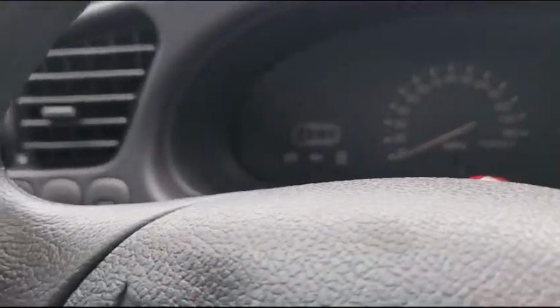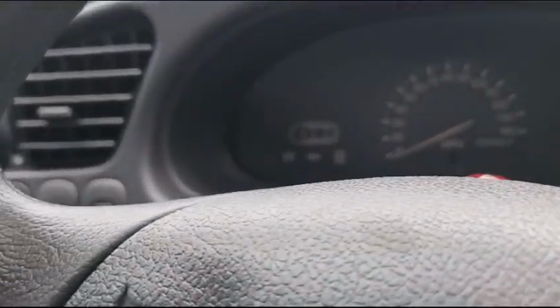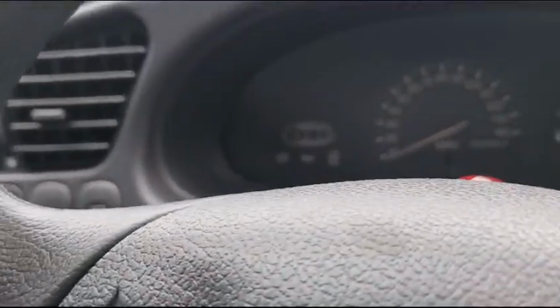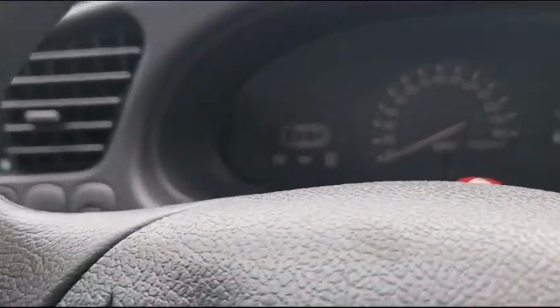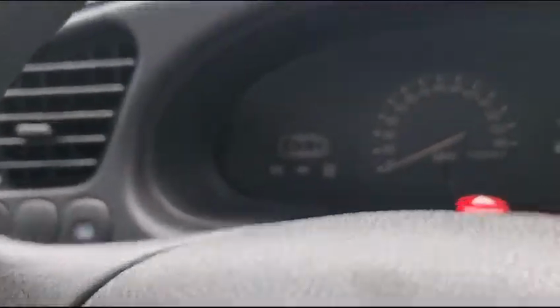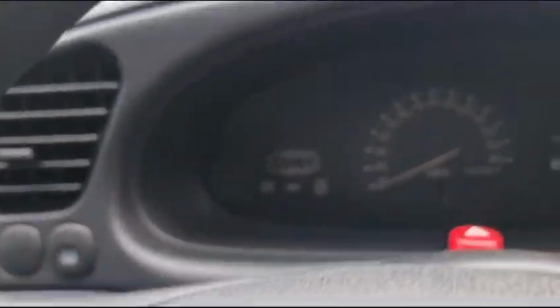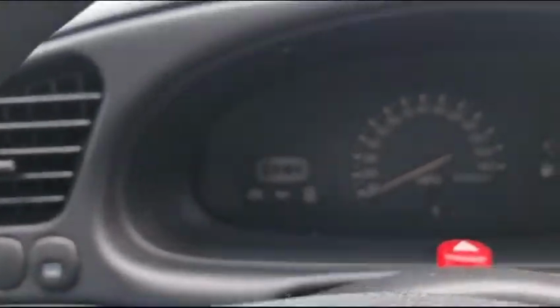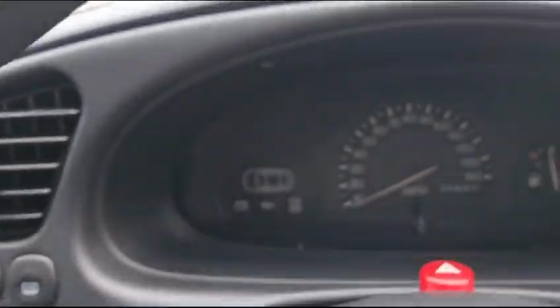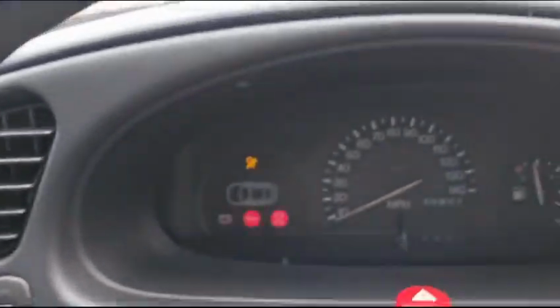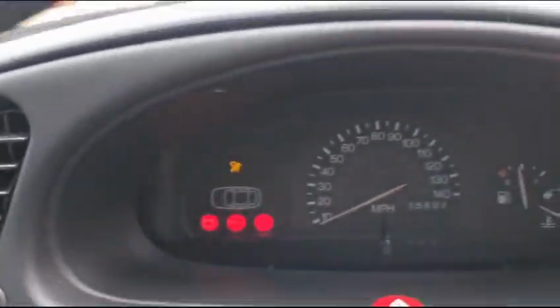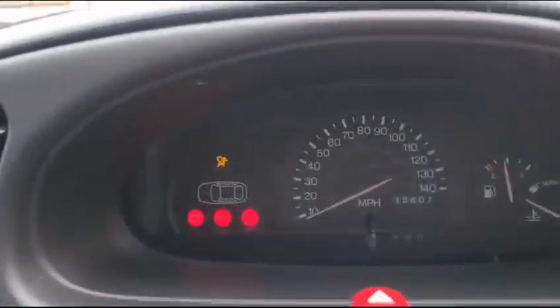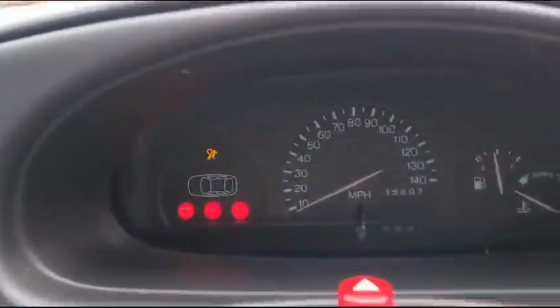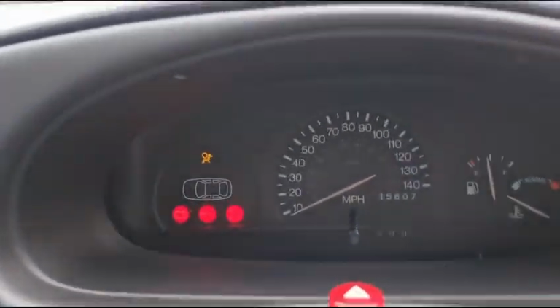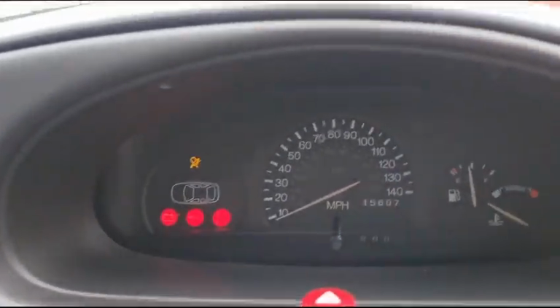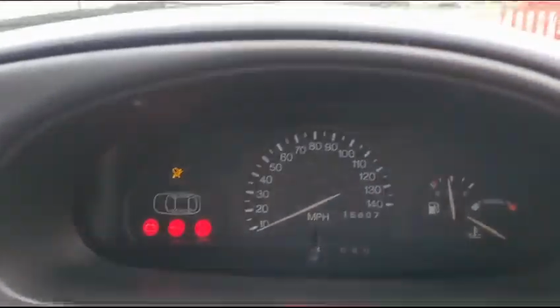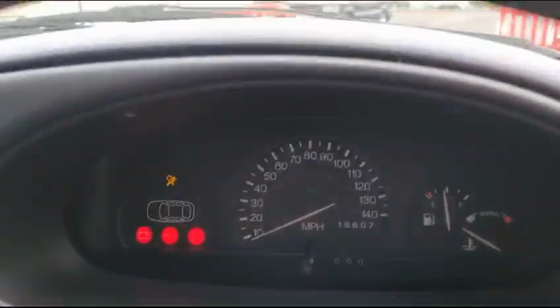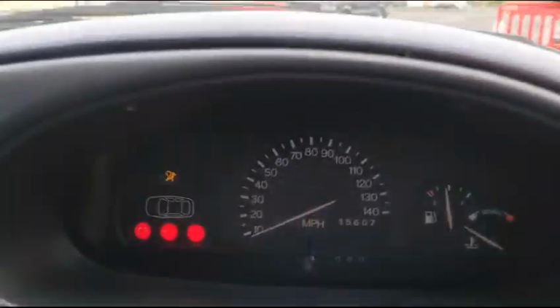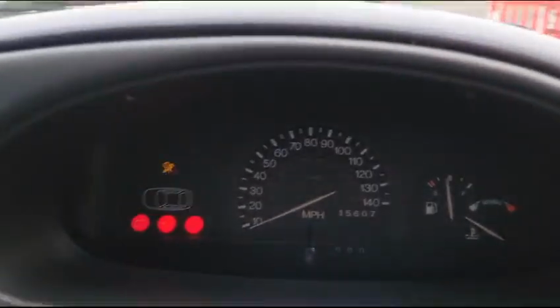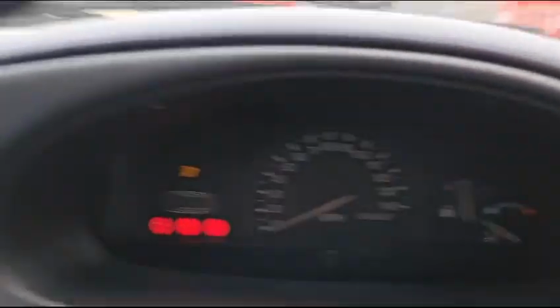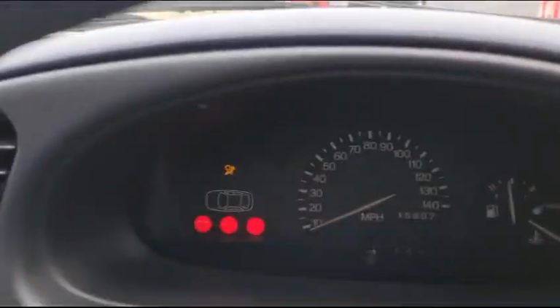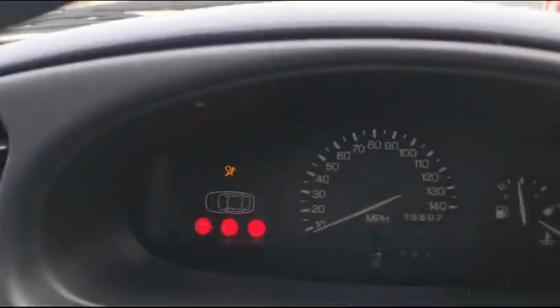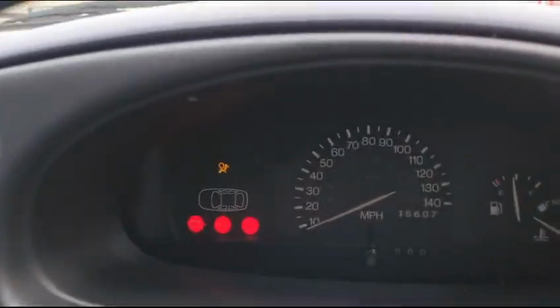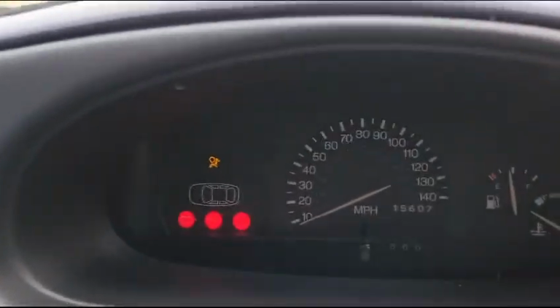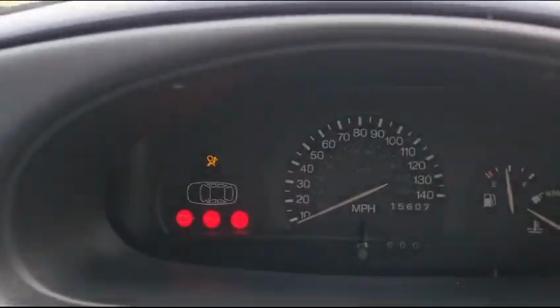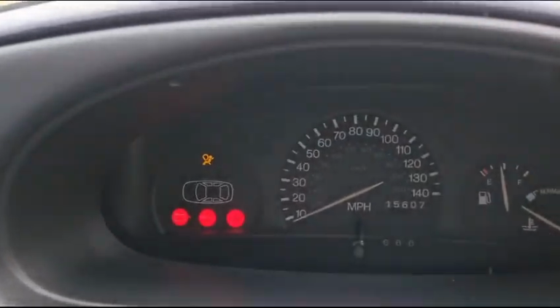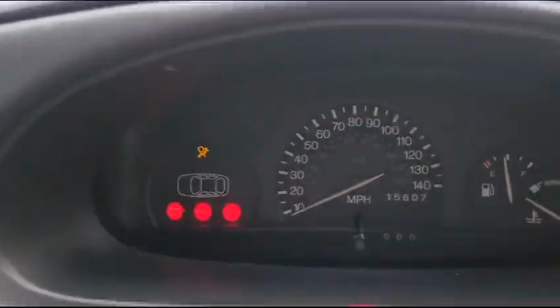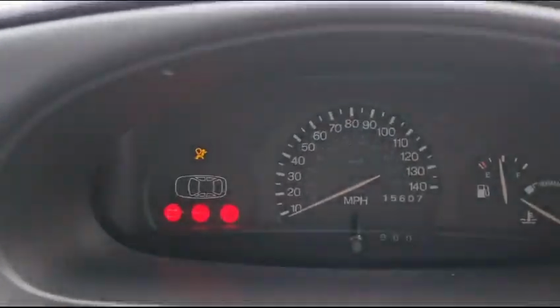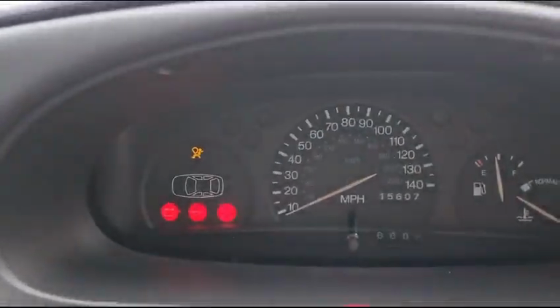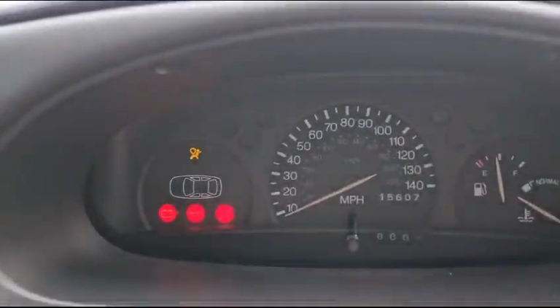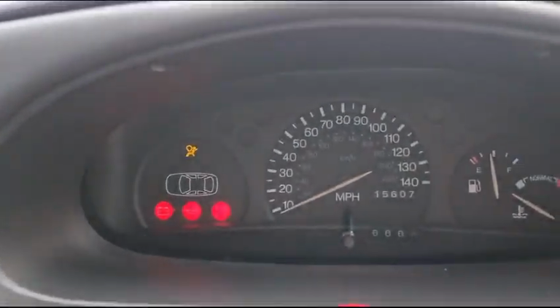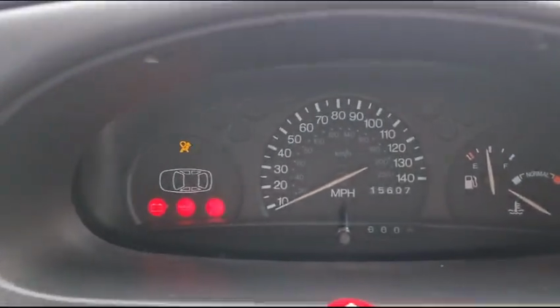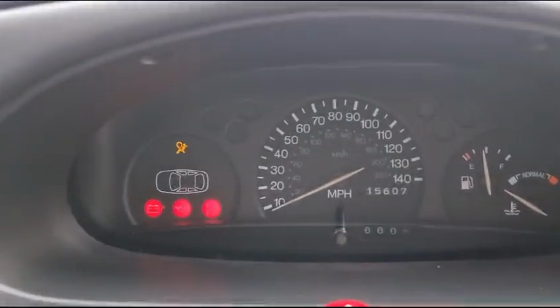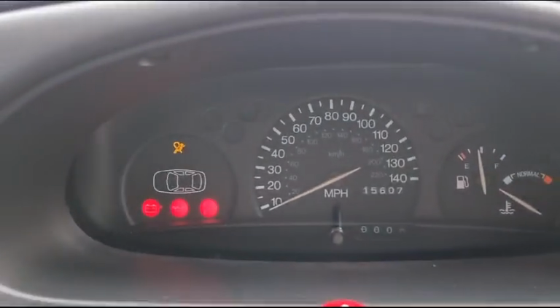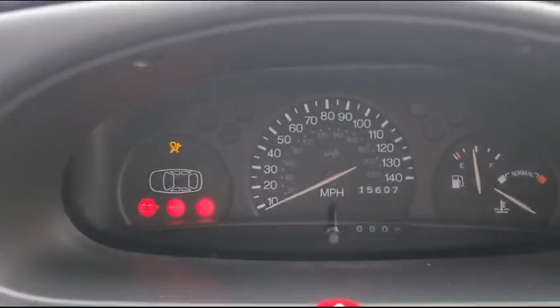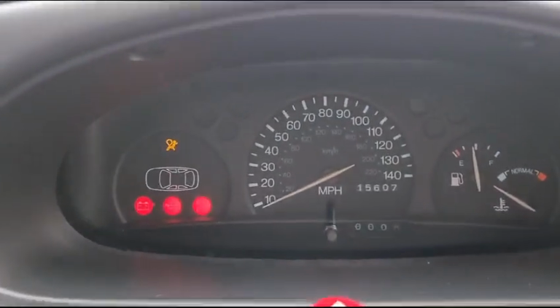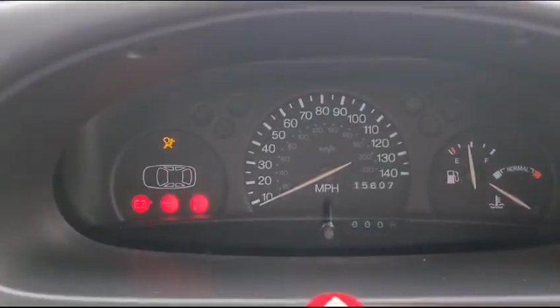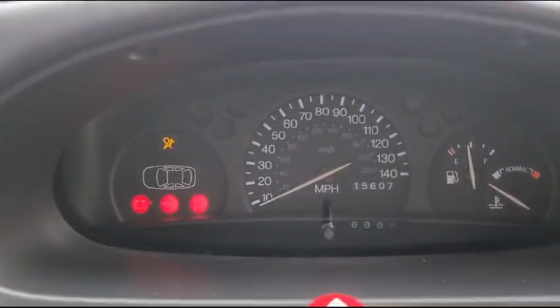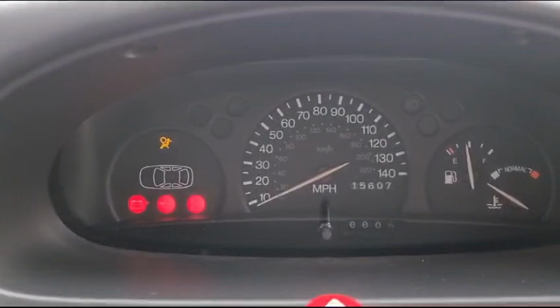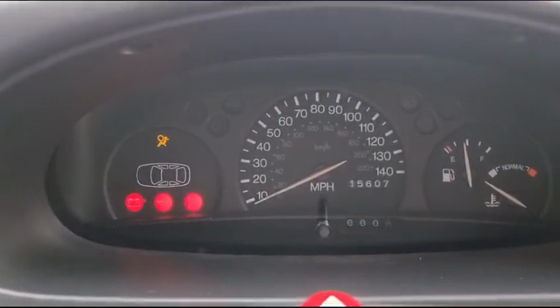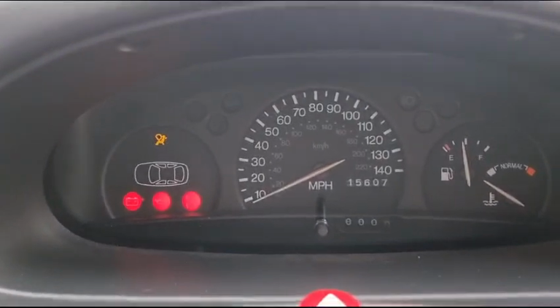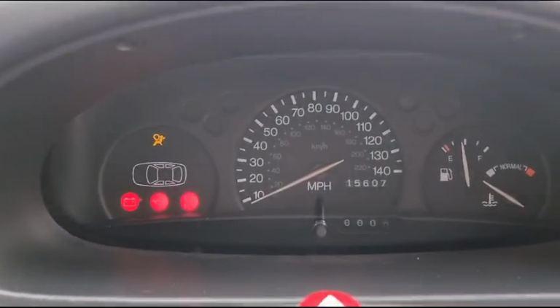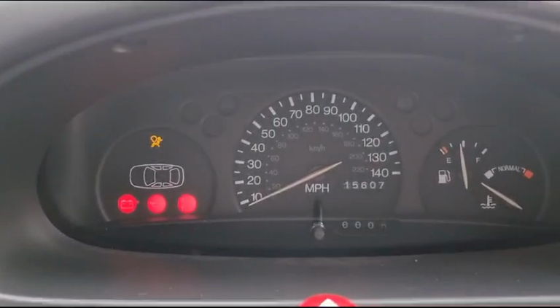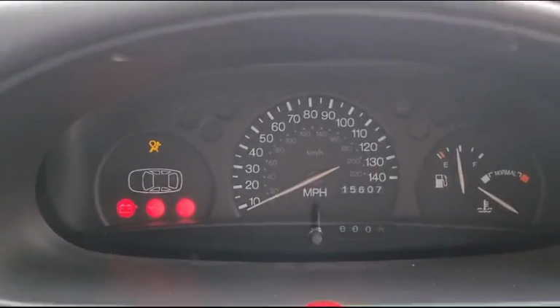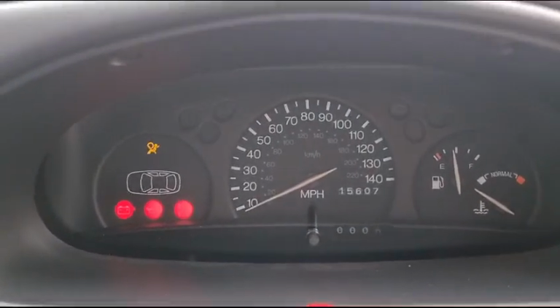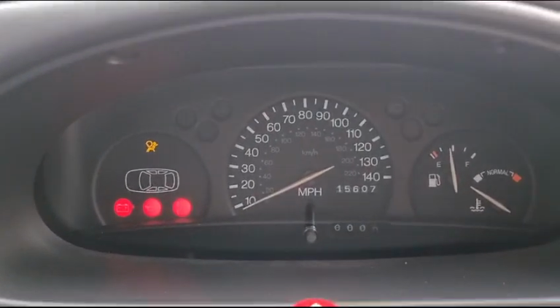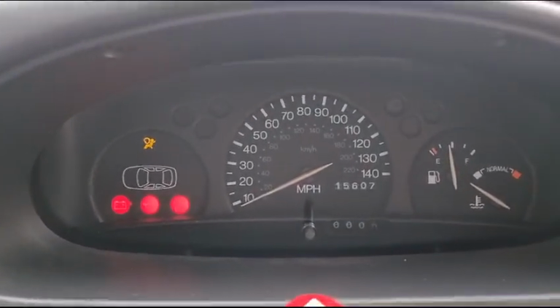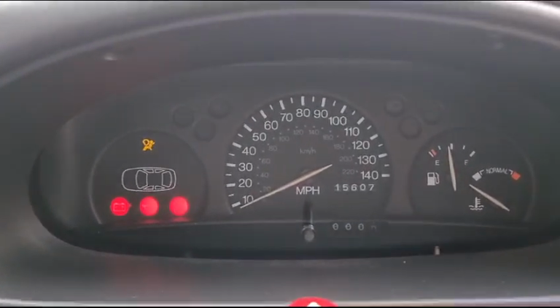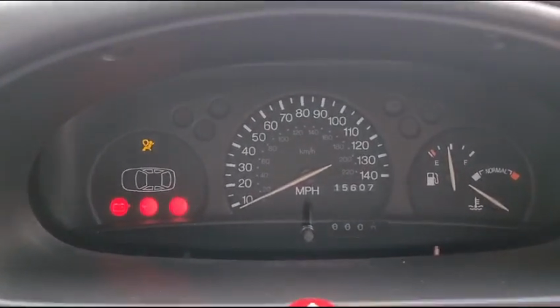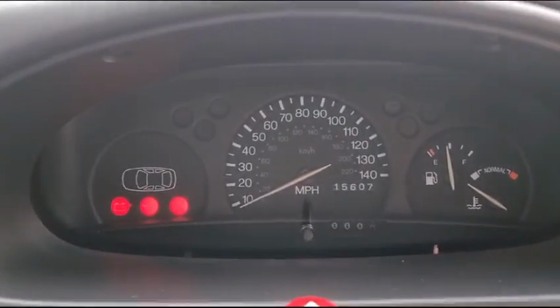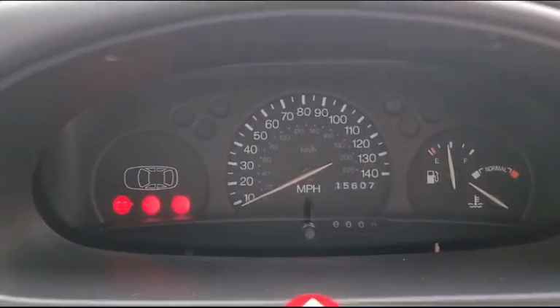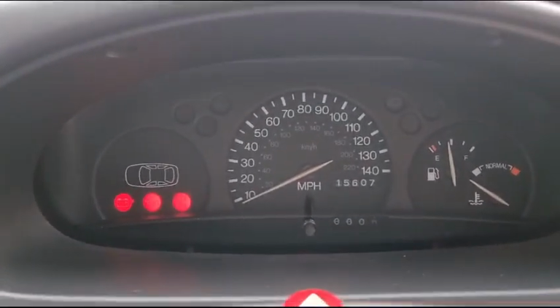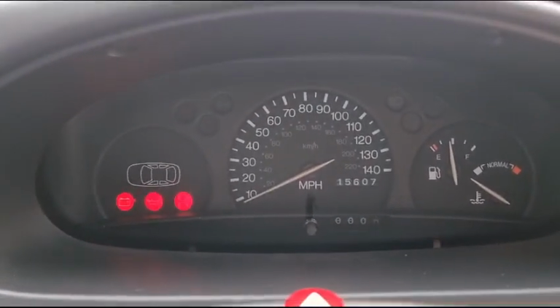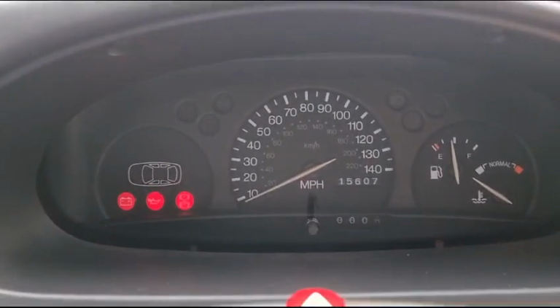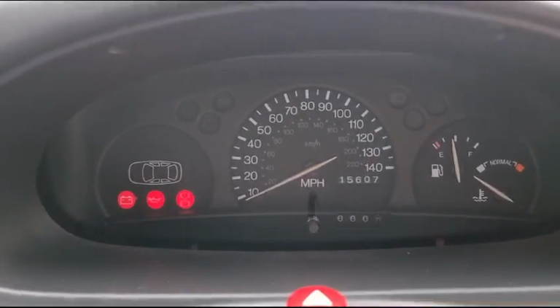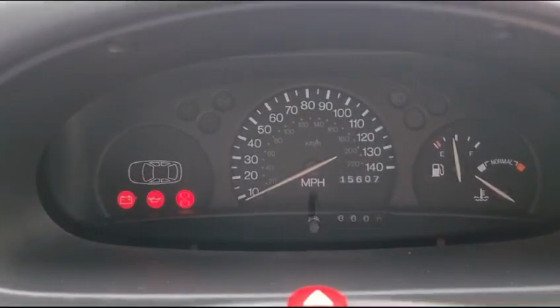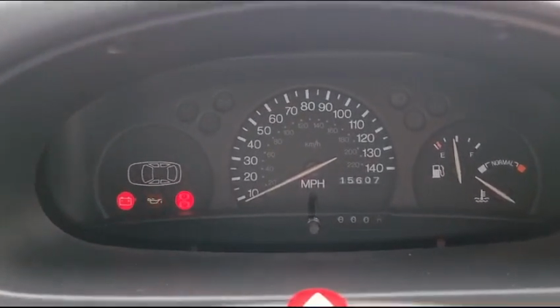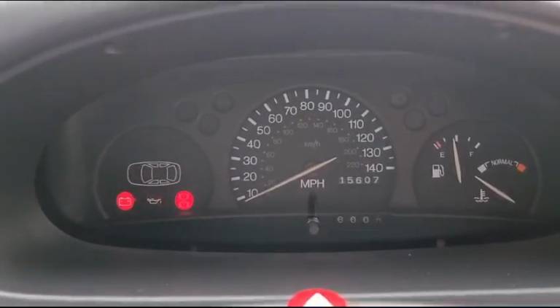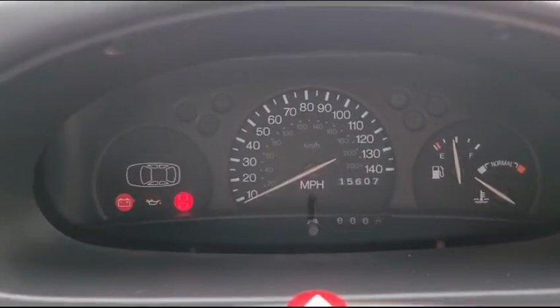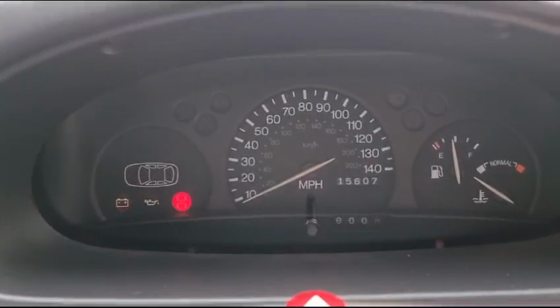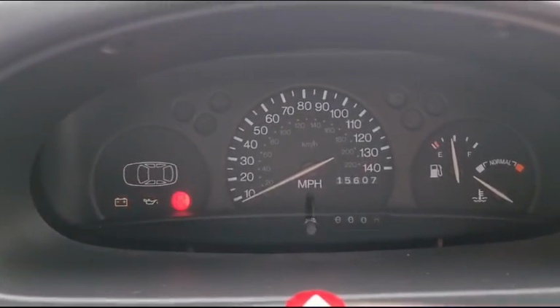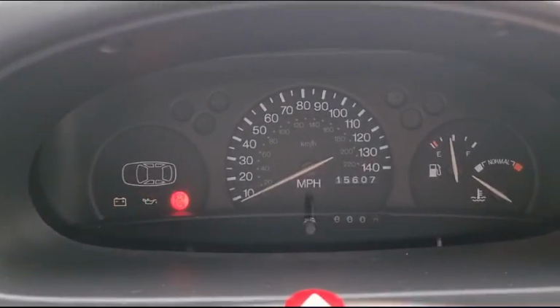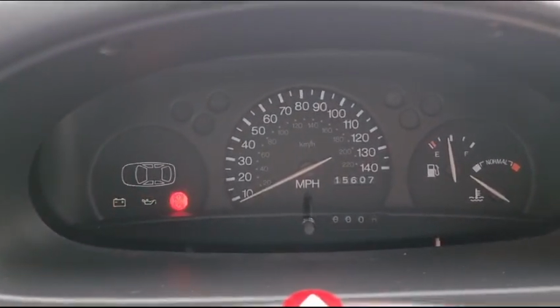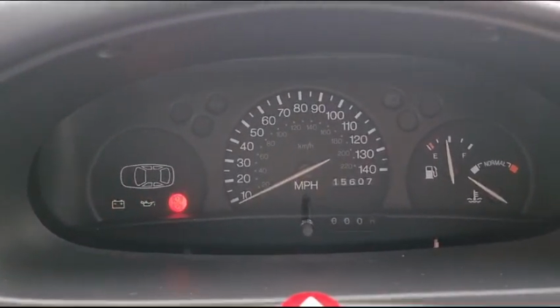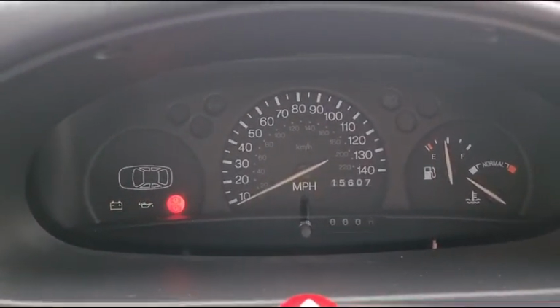Oh, look at that — 15,000 miles, which is nearly new. You could still sell it to your next door neighbour.